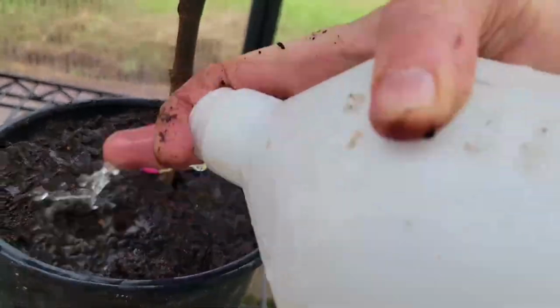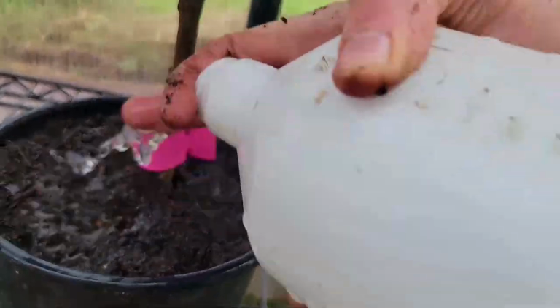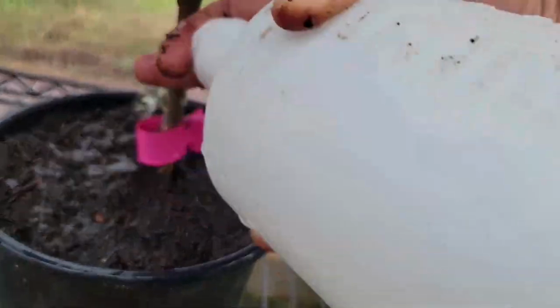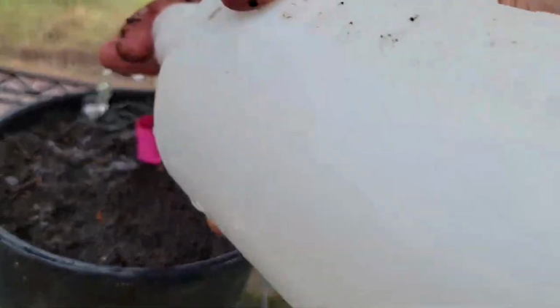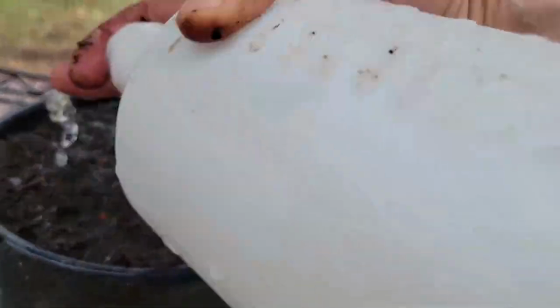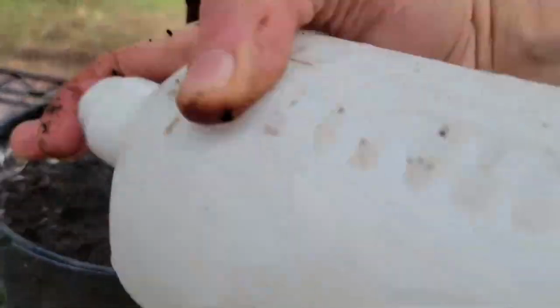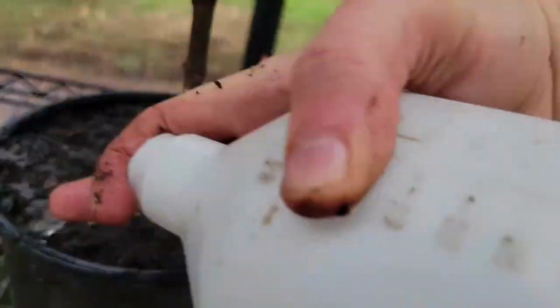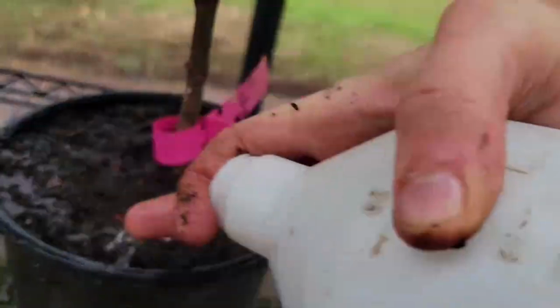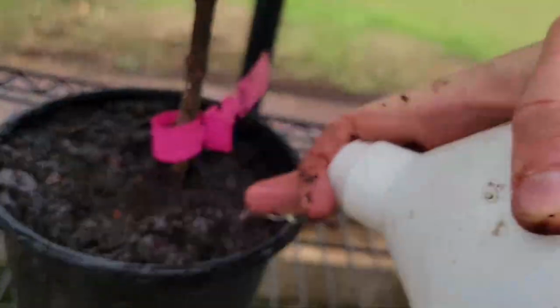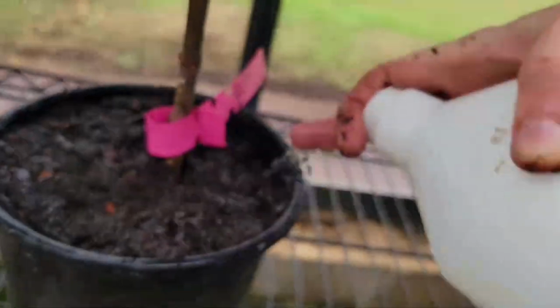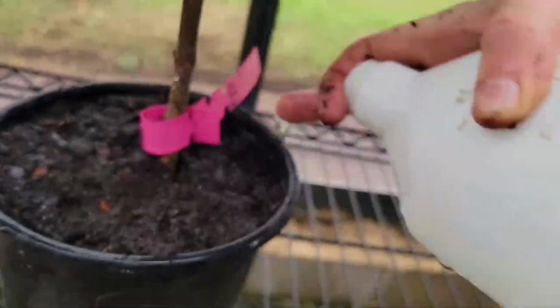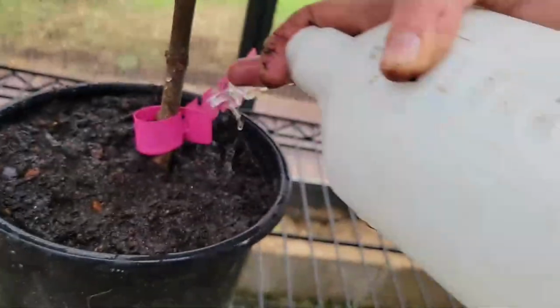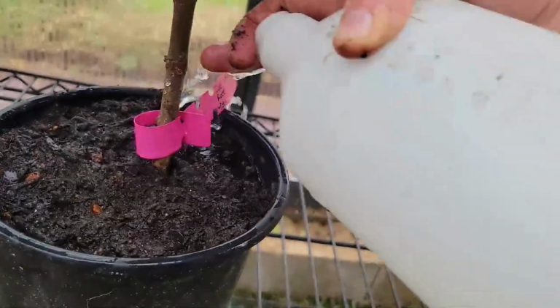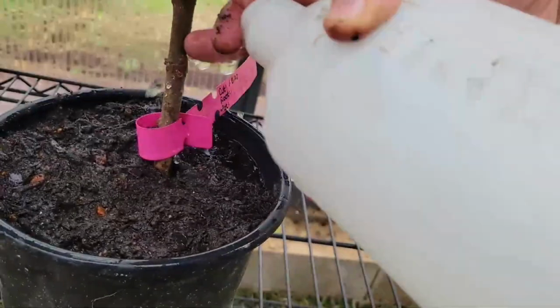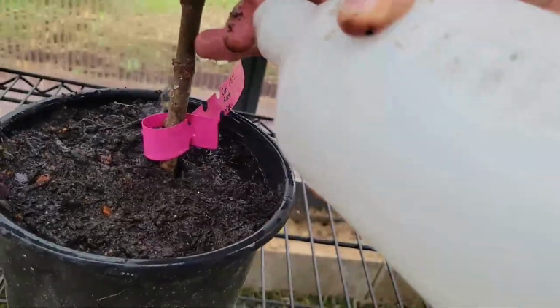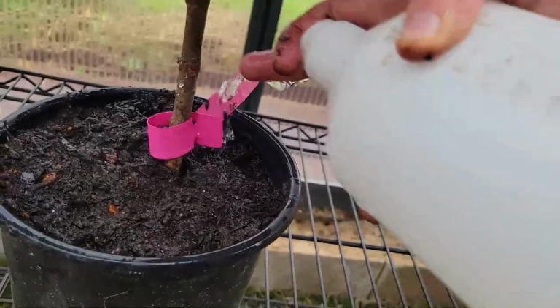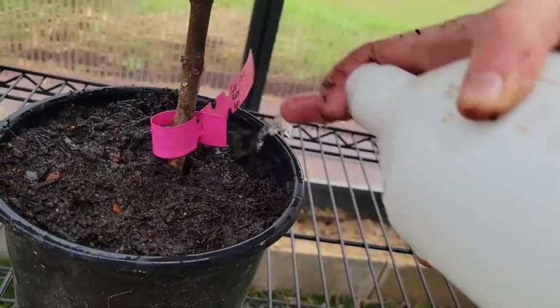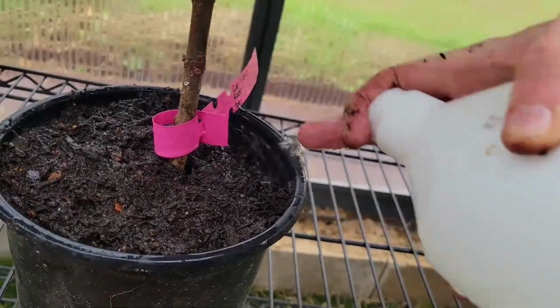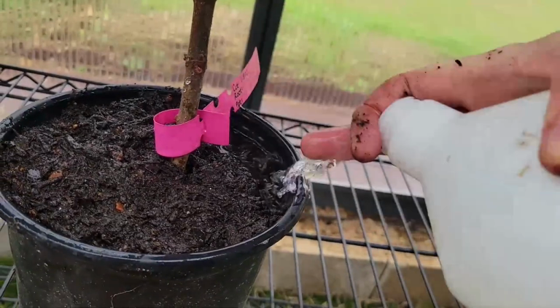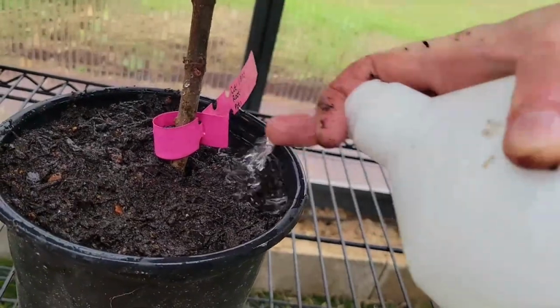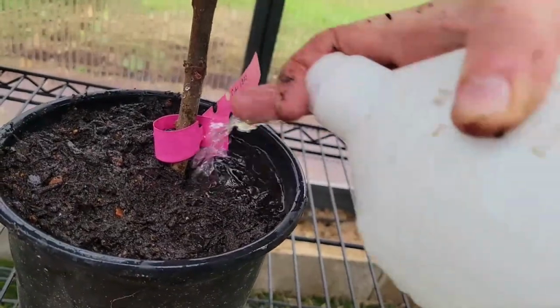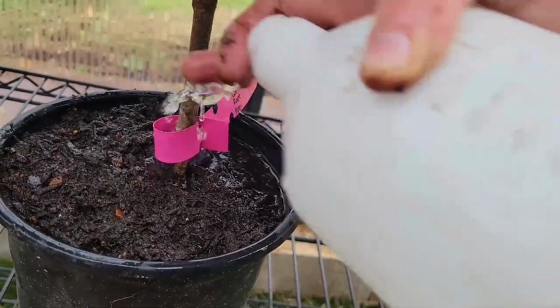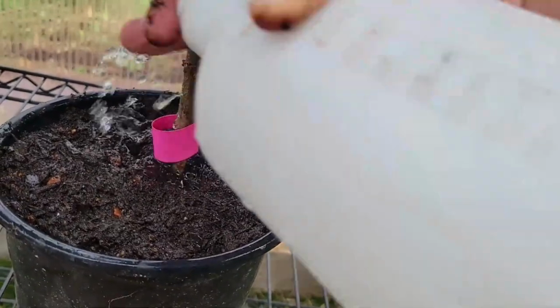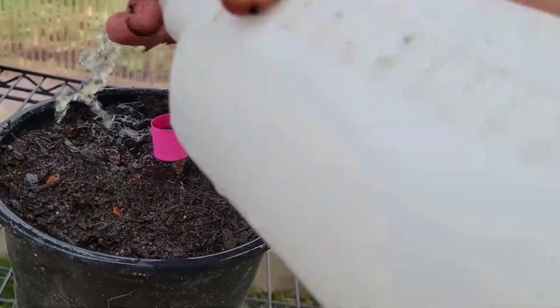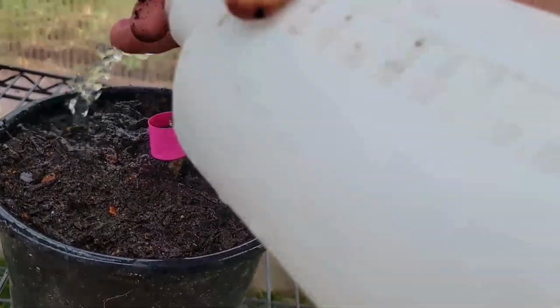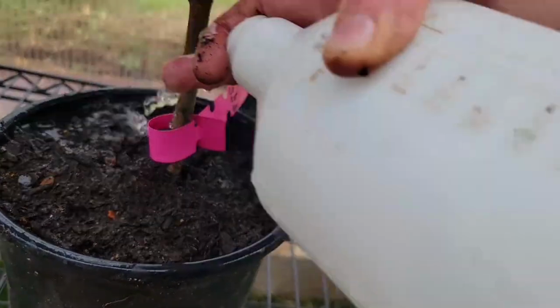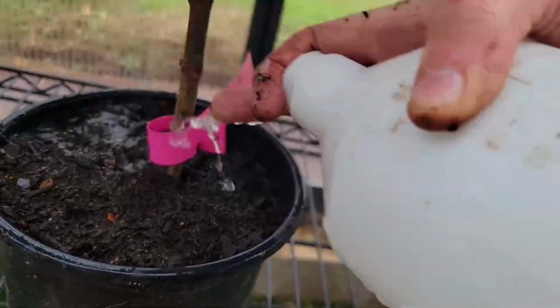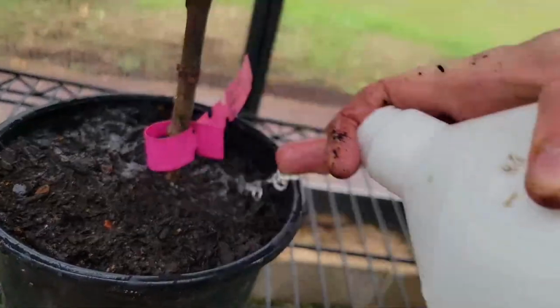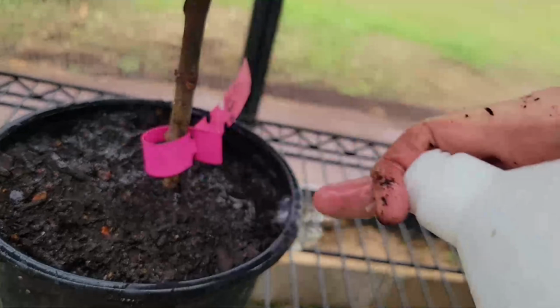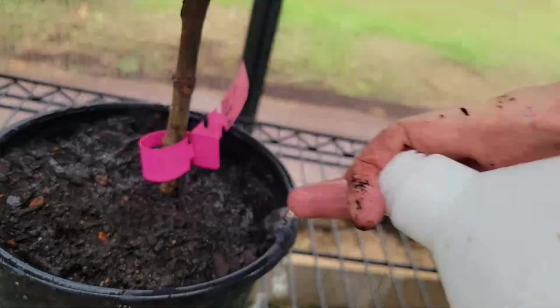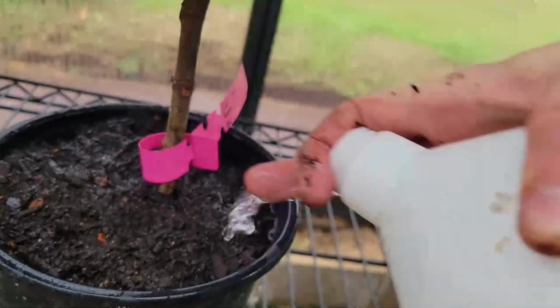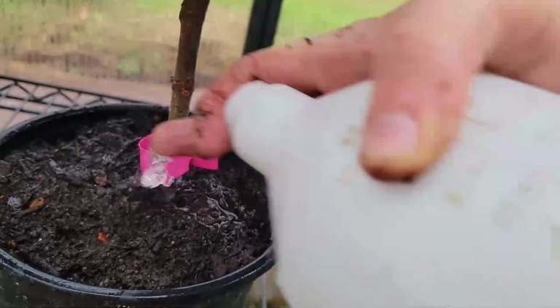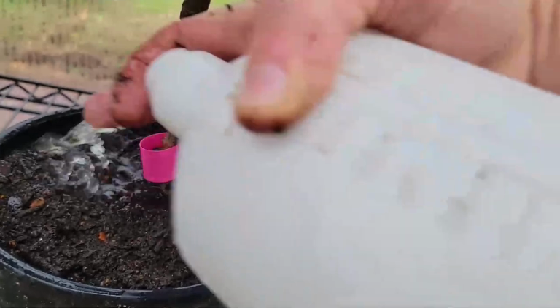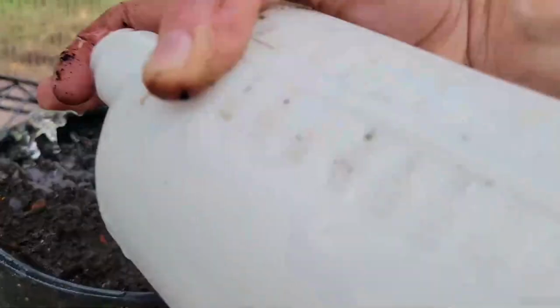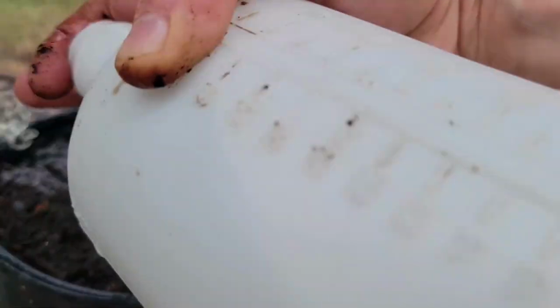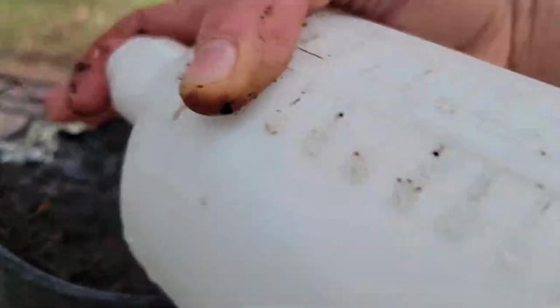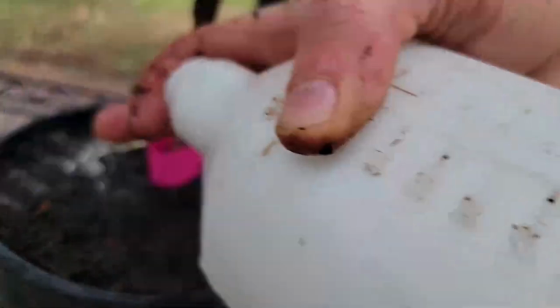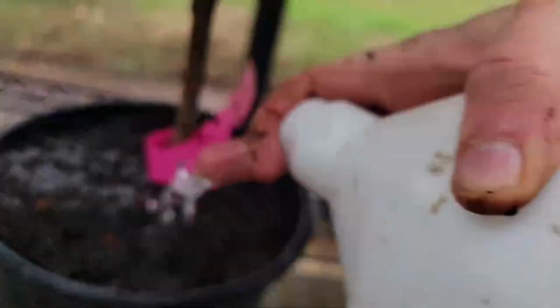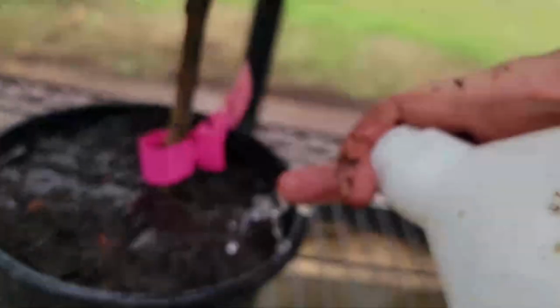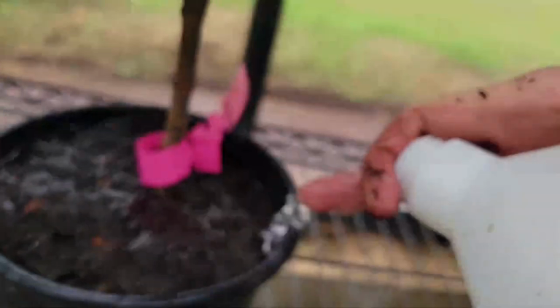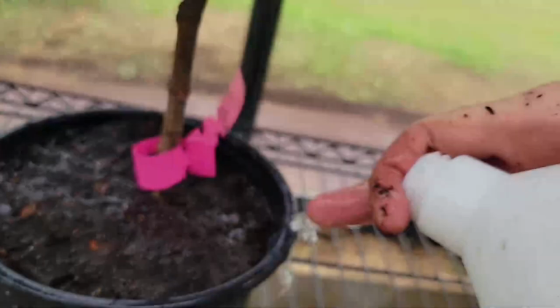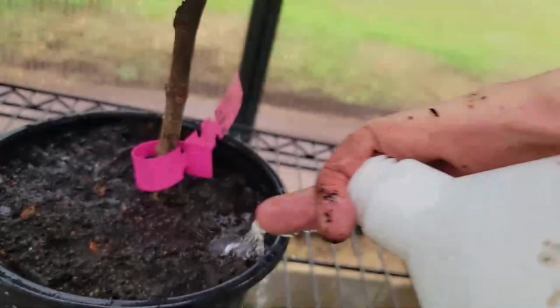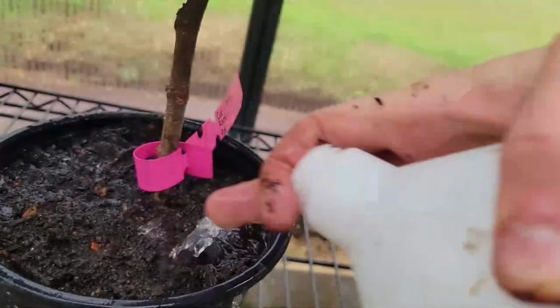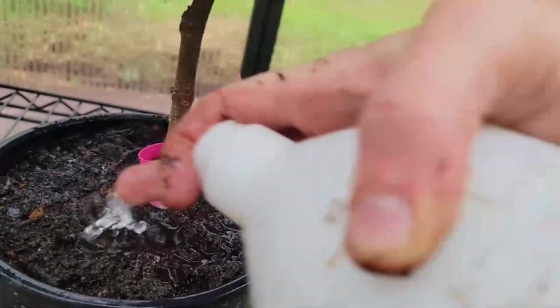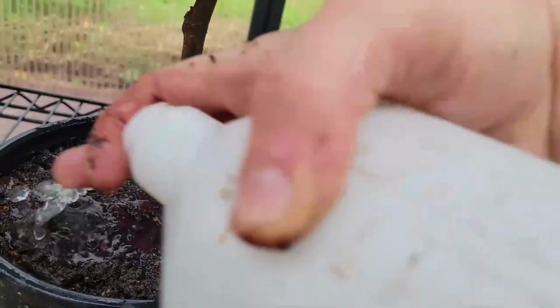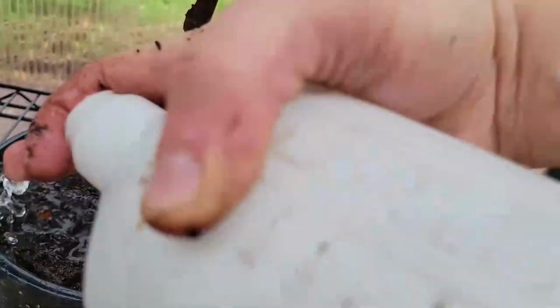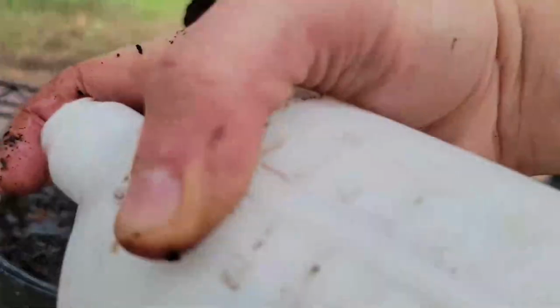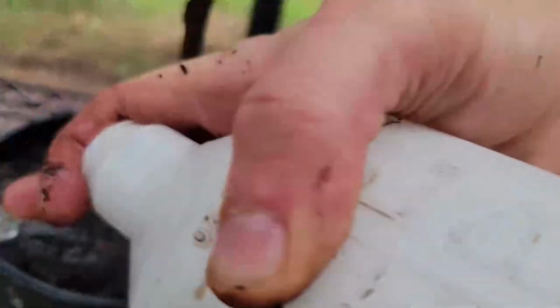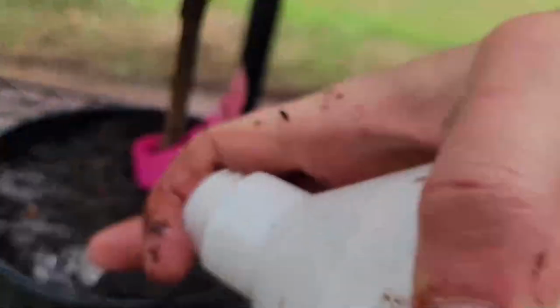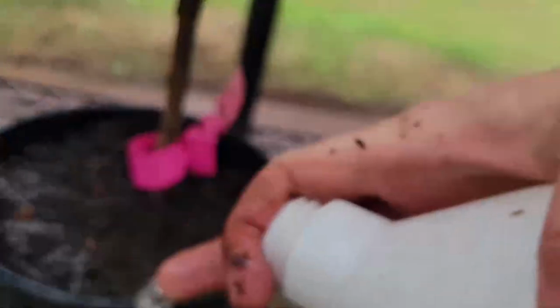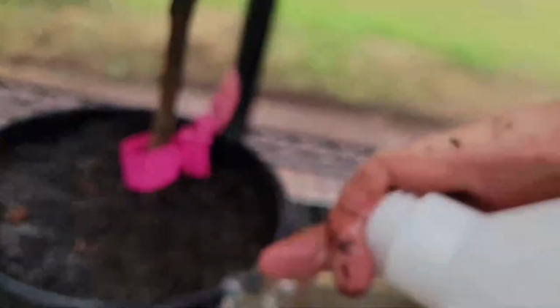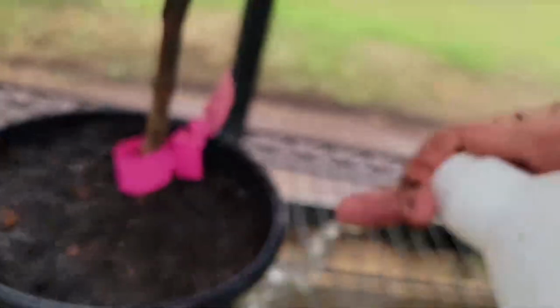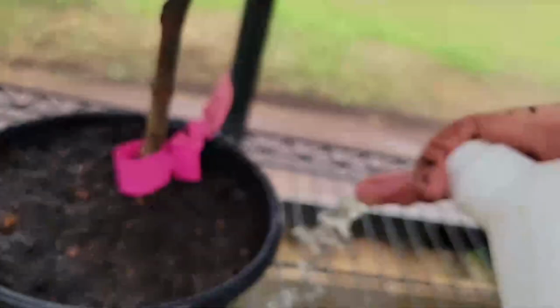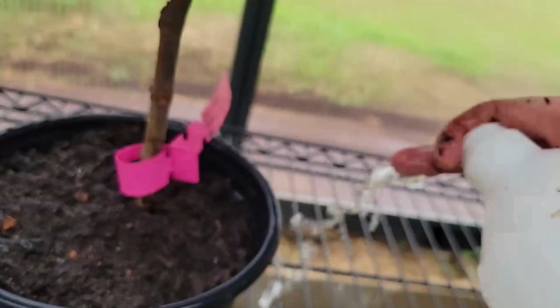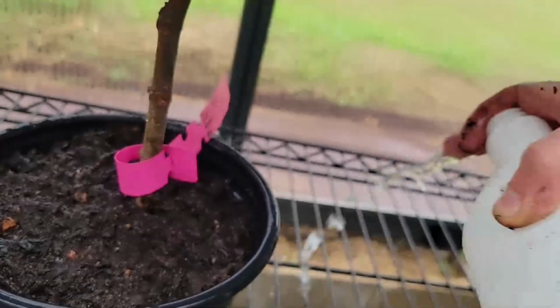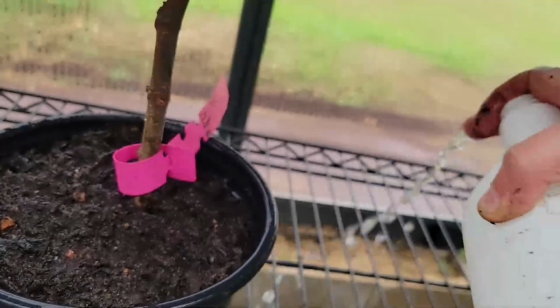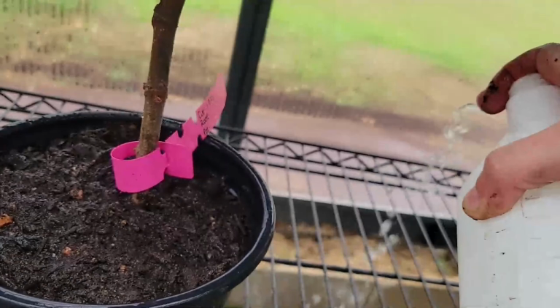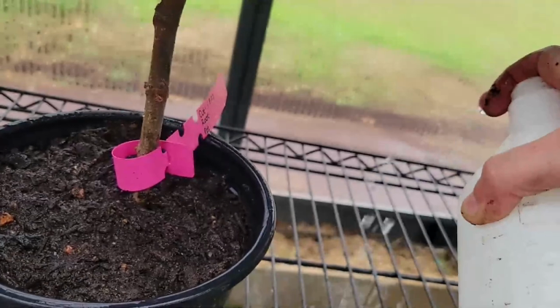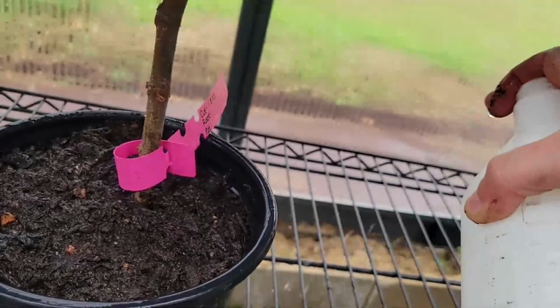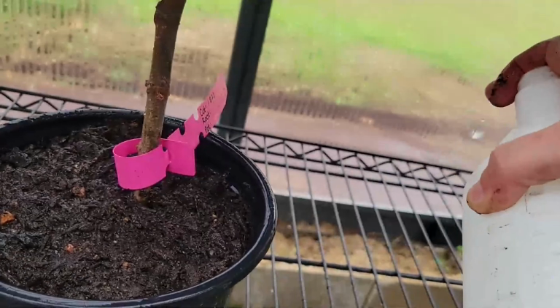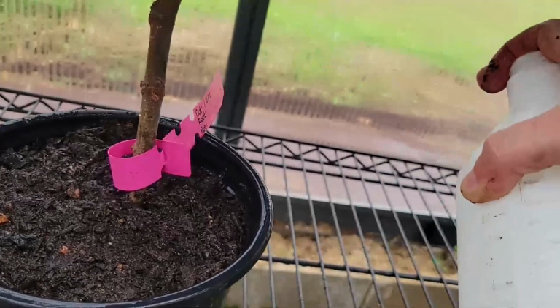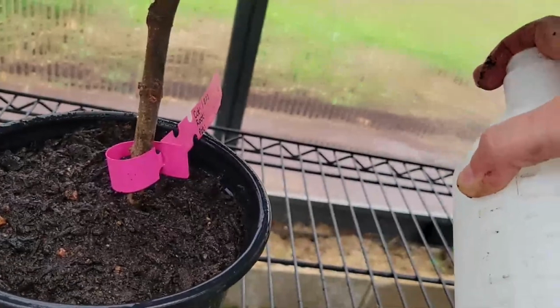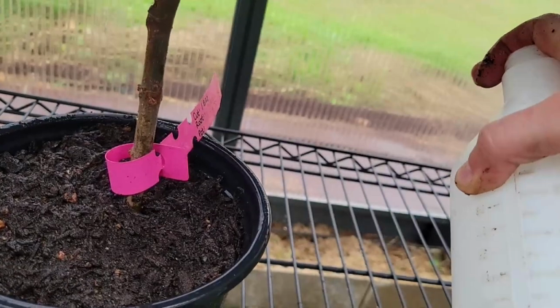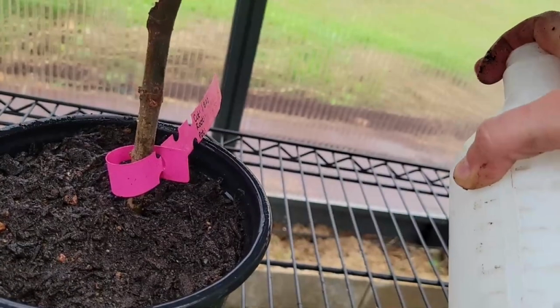Gently water and set the rooted cutting in a location that does not receive direct sunlight until more roots have formed on the plant.